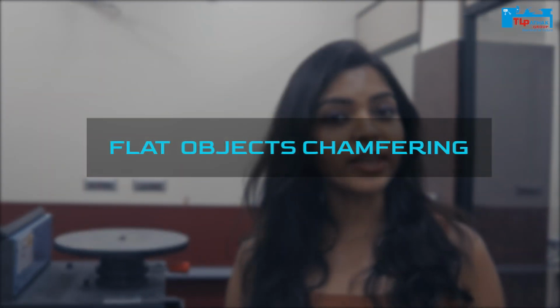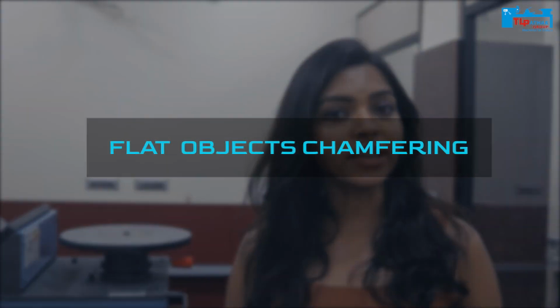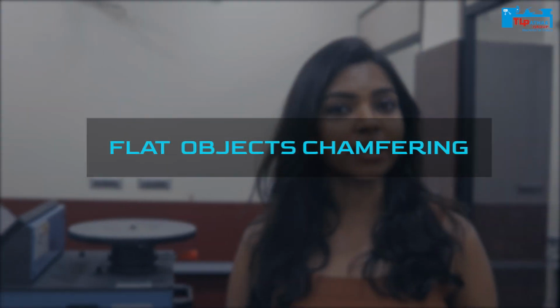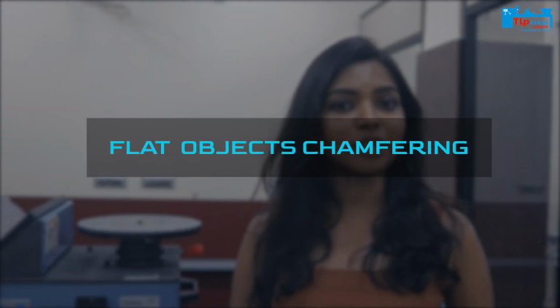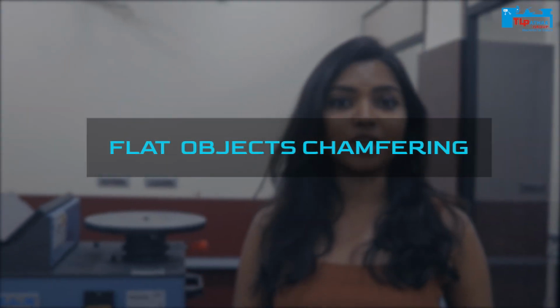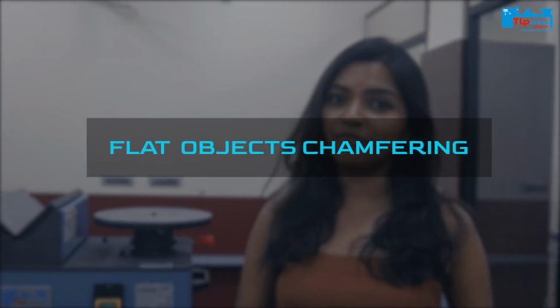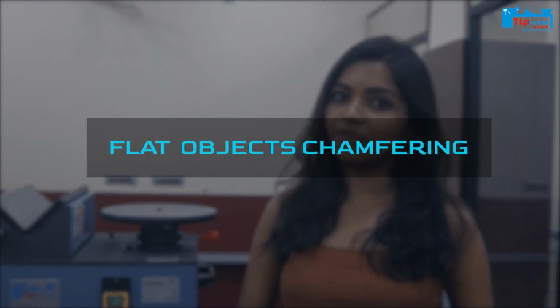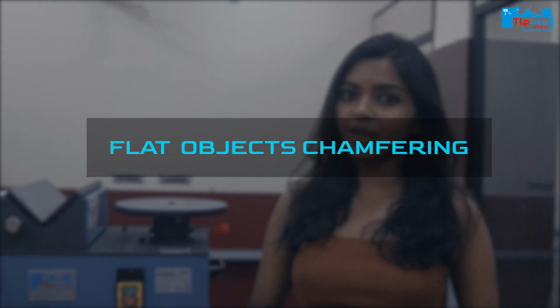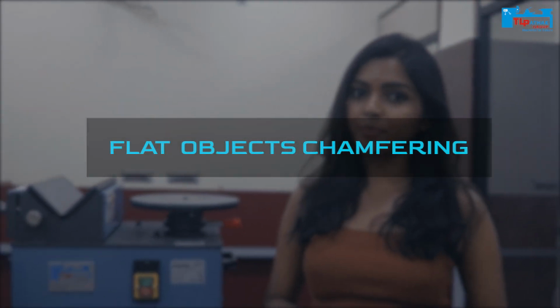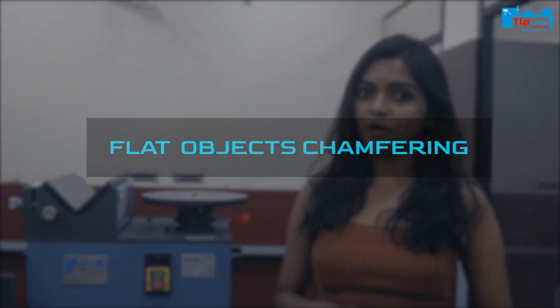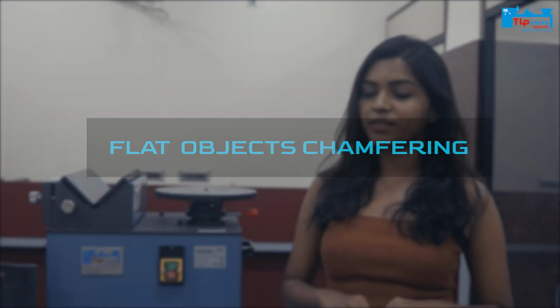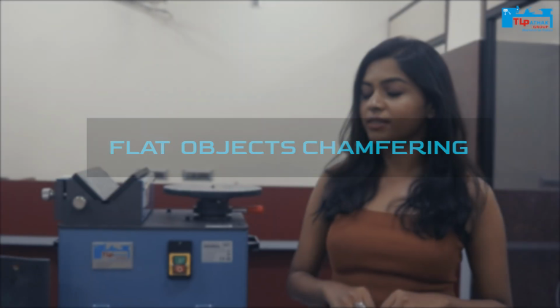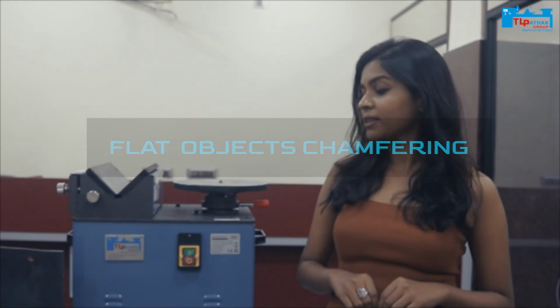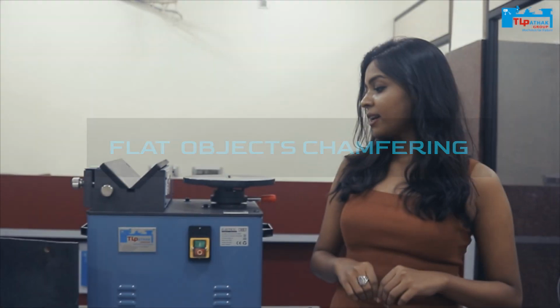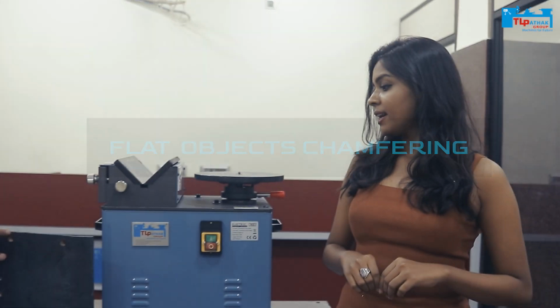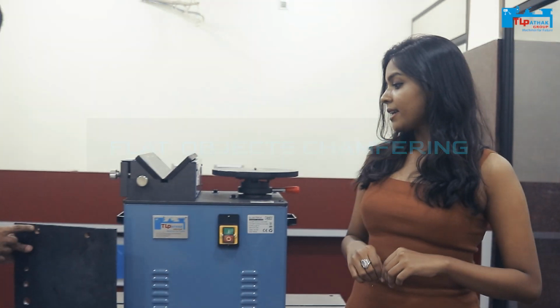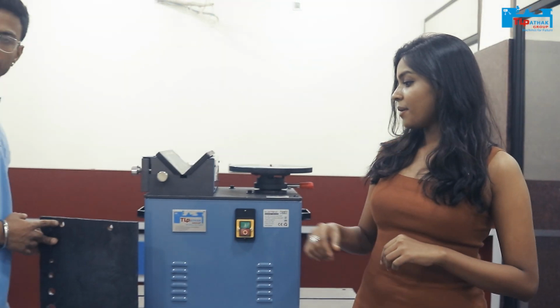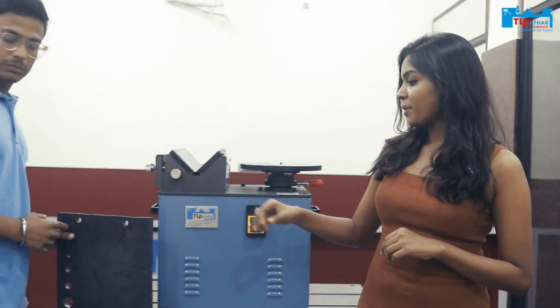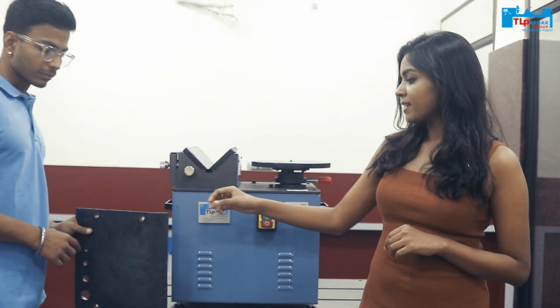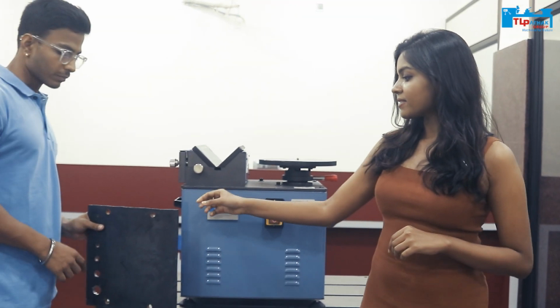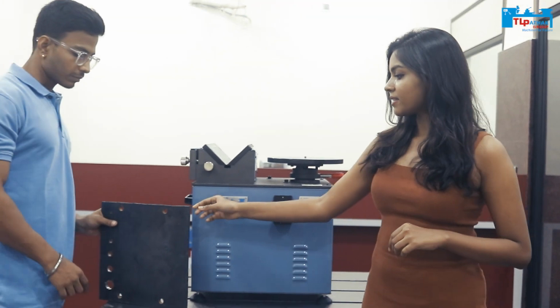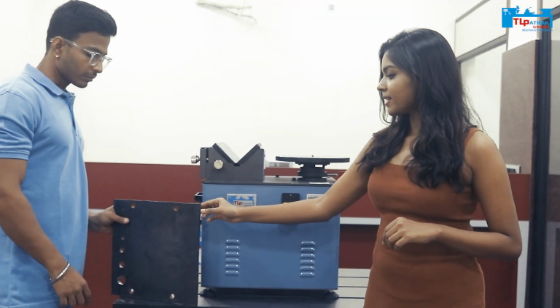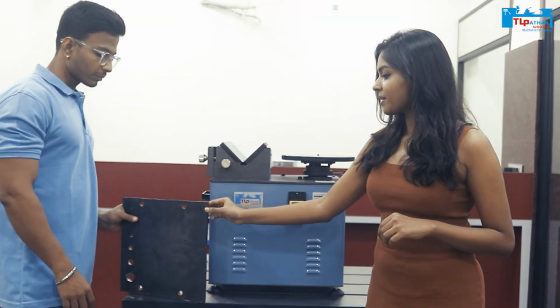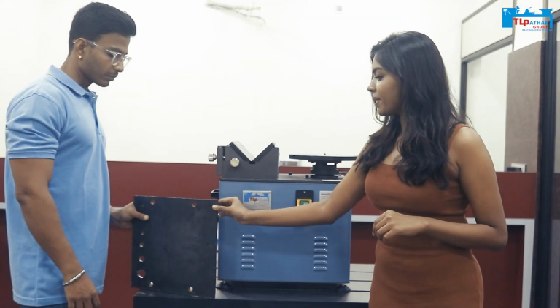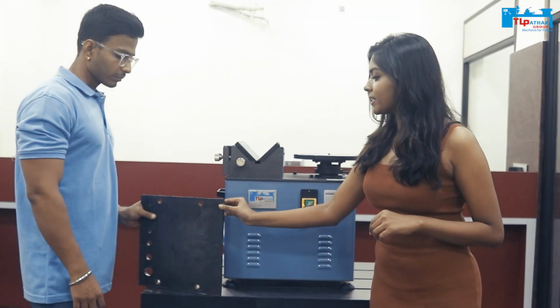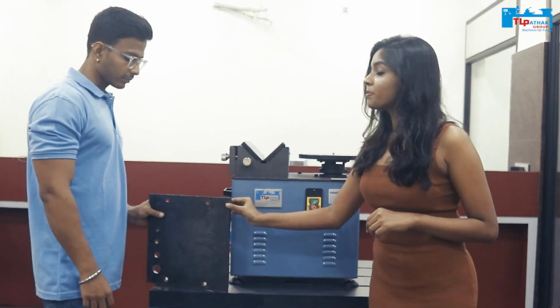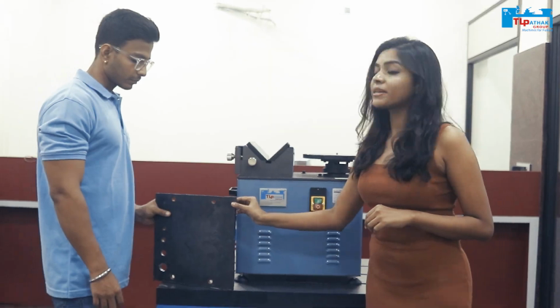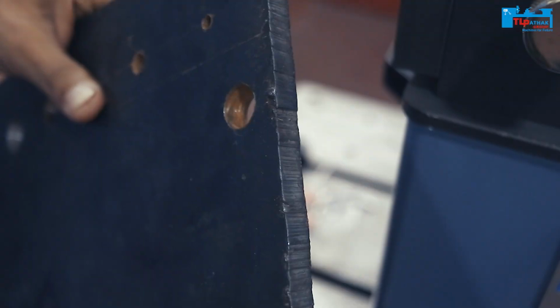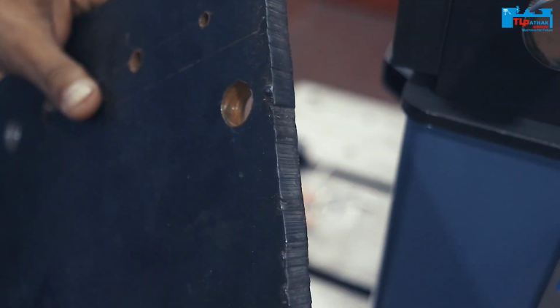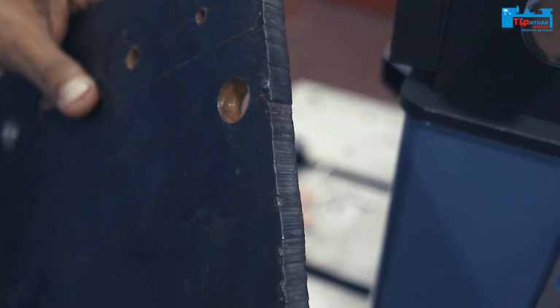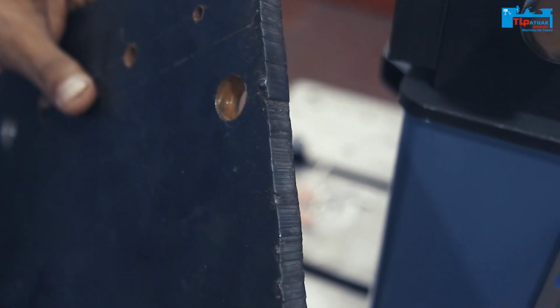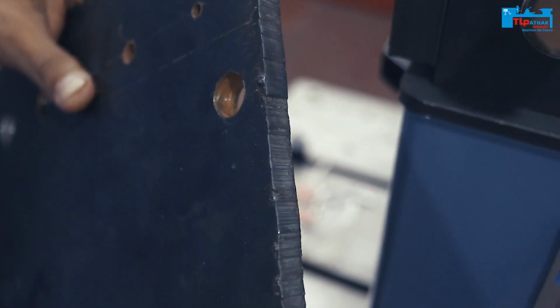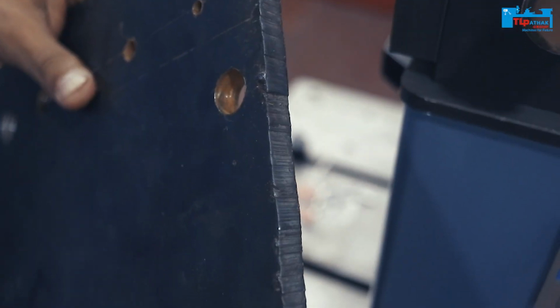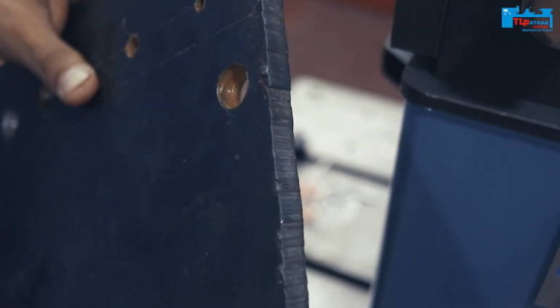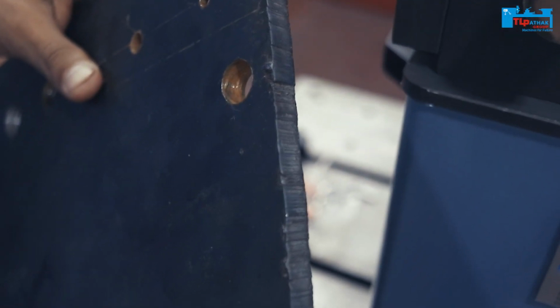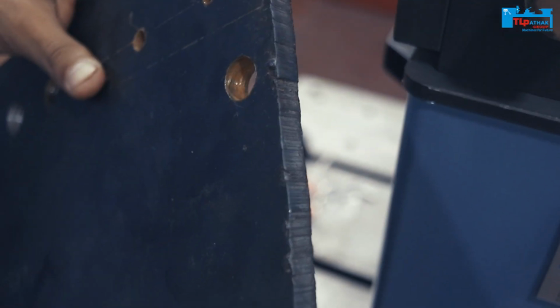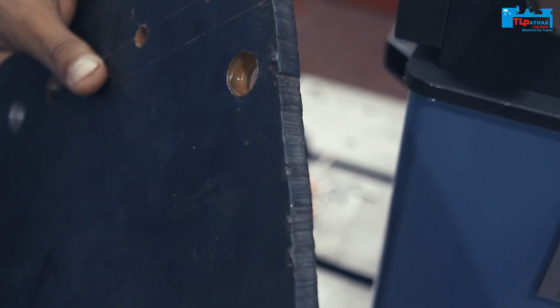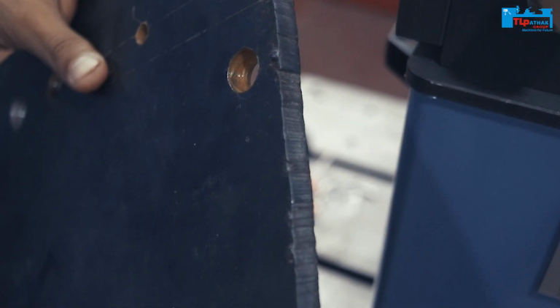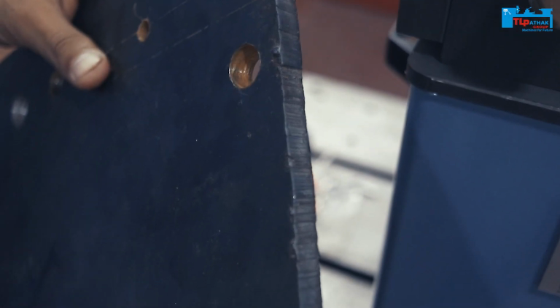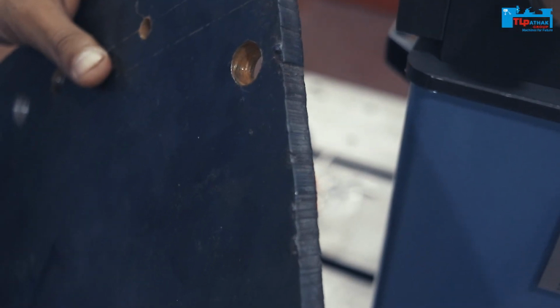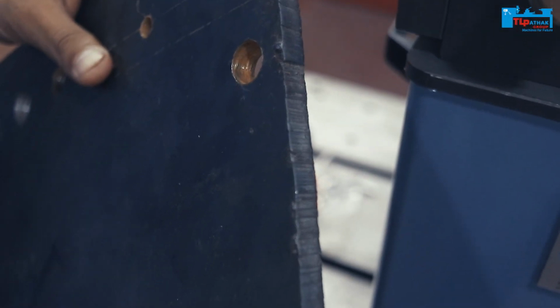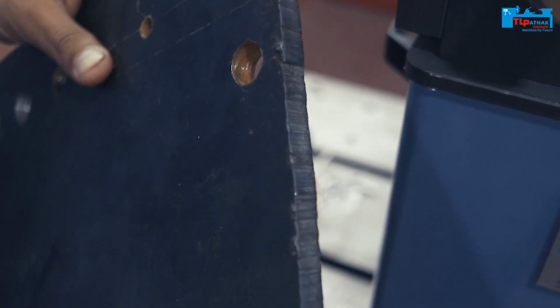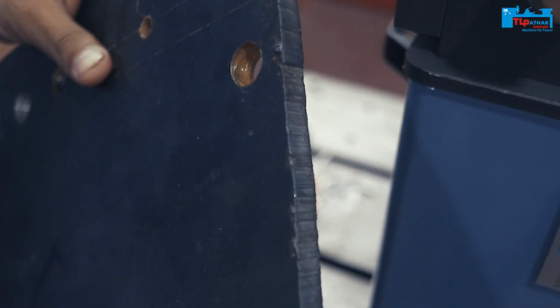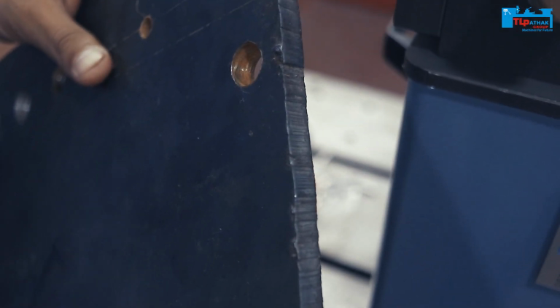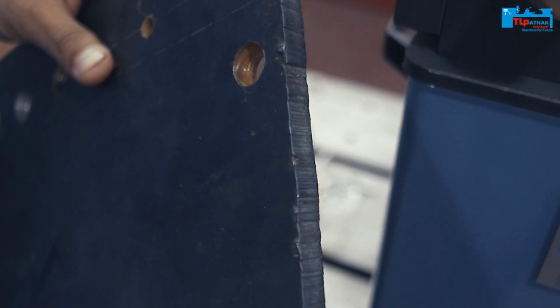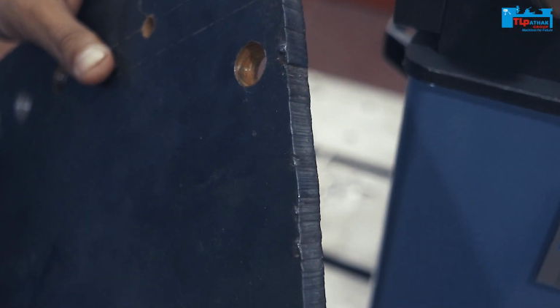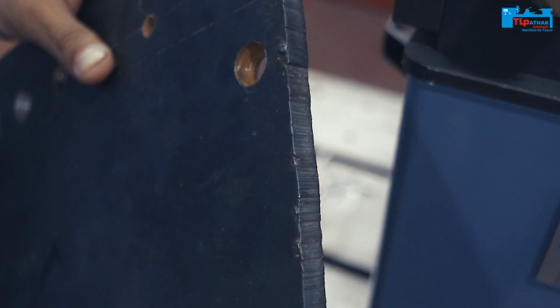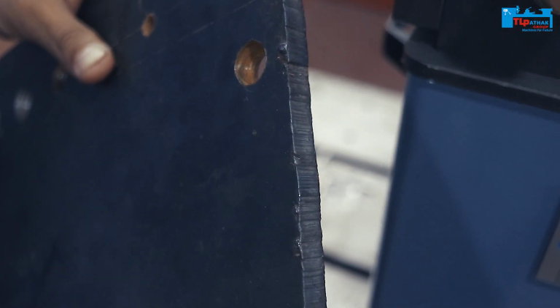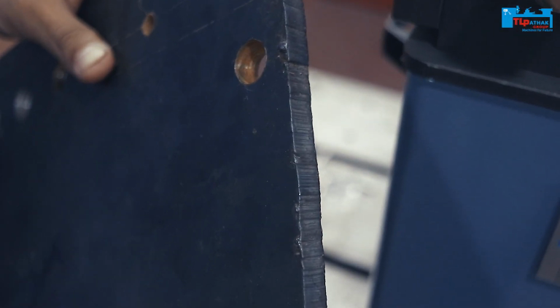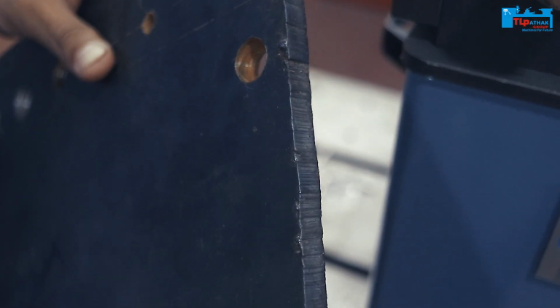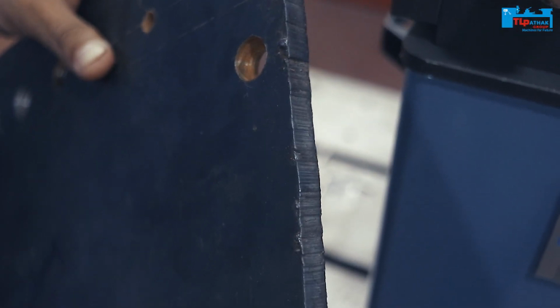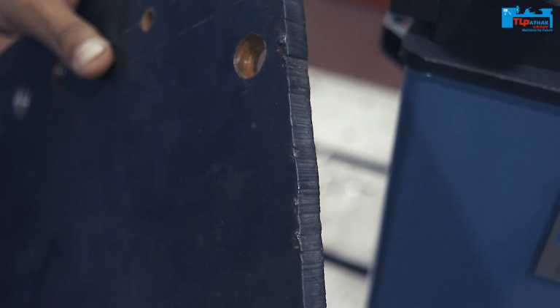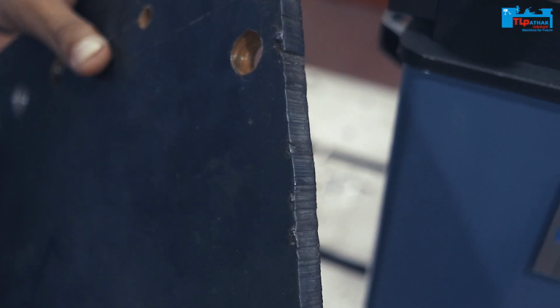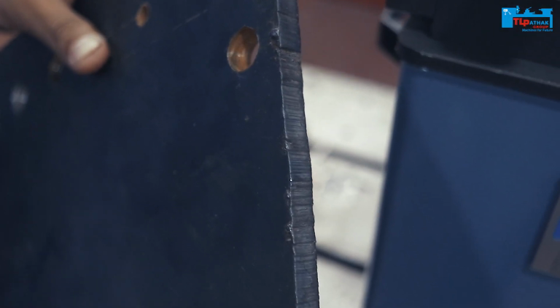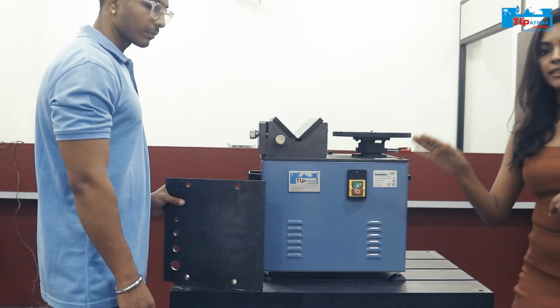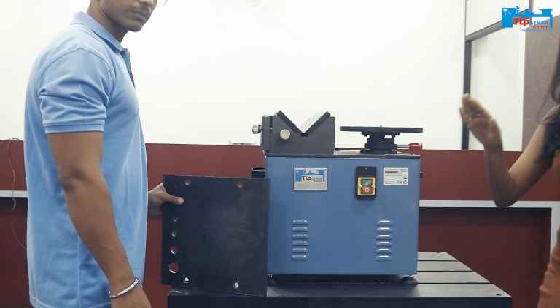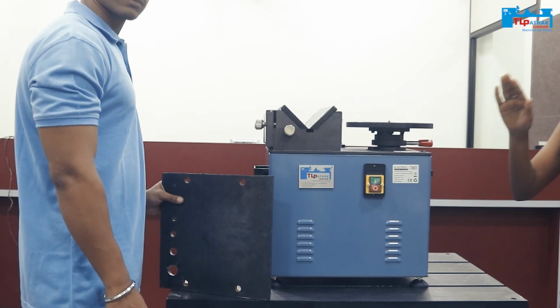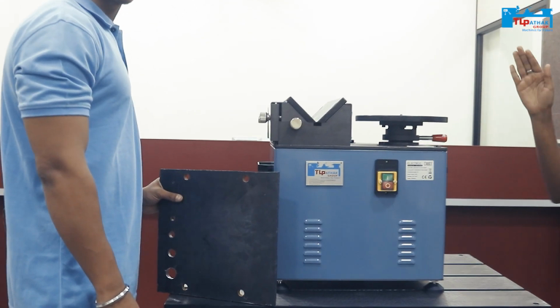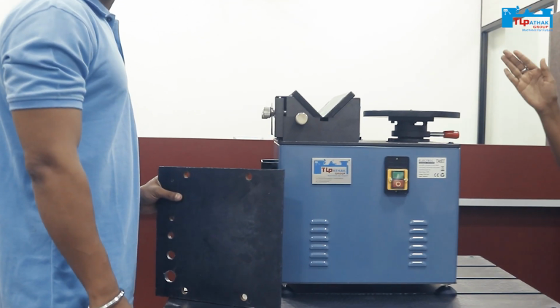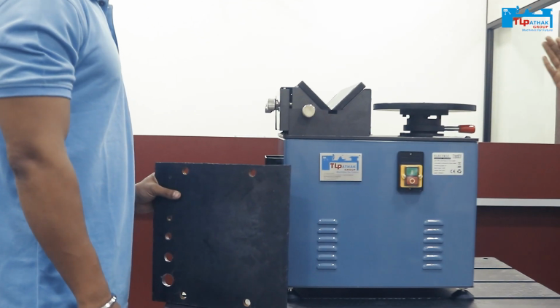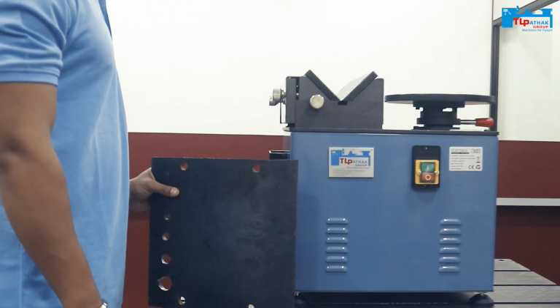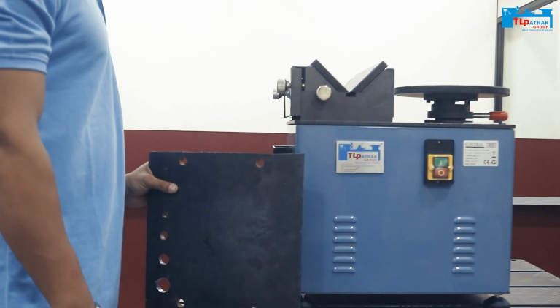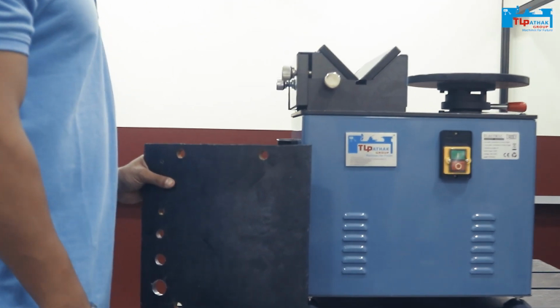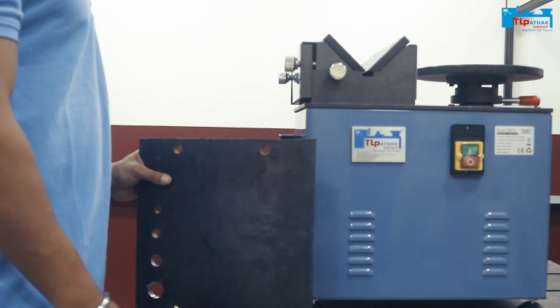Now let's see the chamfering process. Here you can see a piece of metal that has very sharp edges. Let's do the chamfering, then we can smoothen the edges.